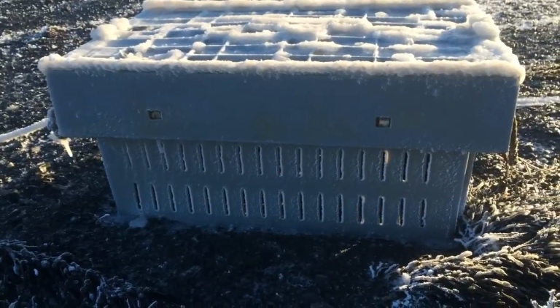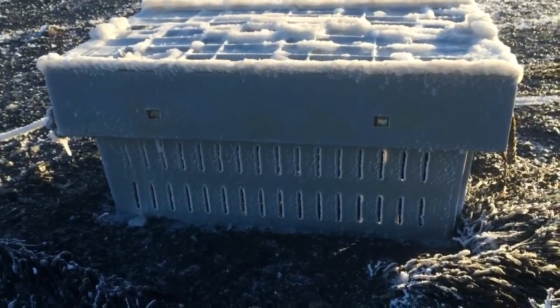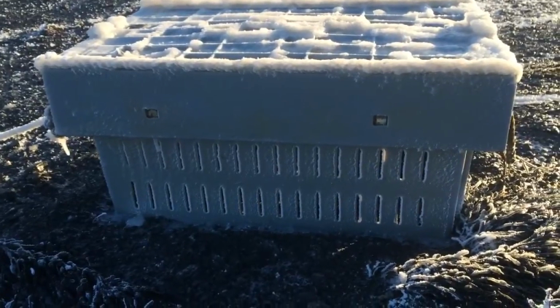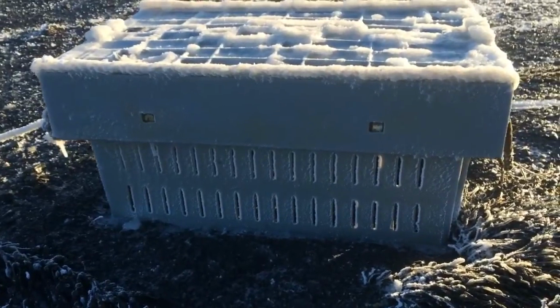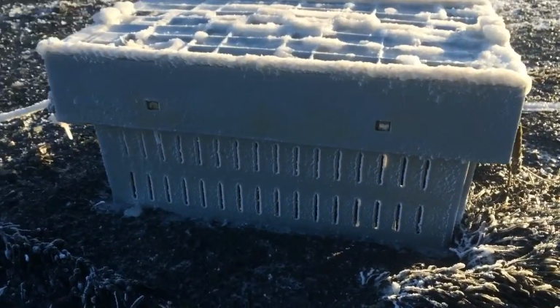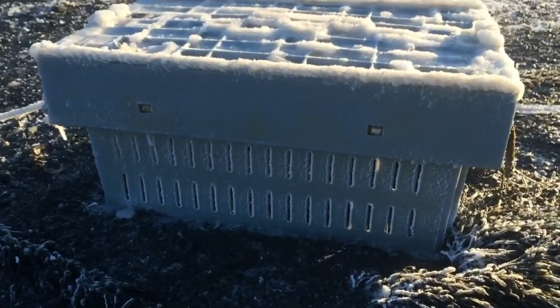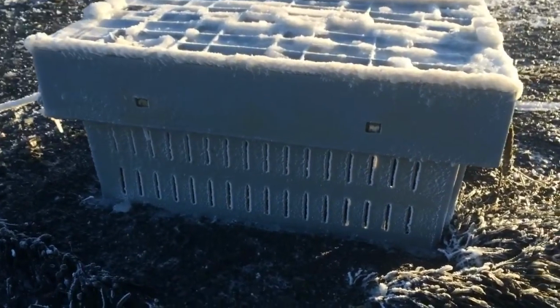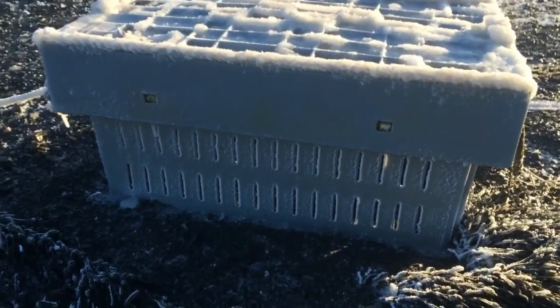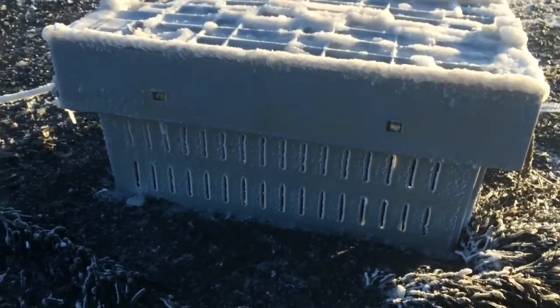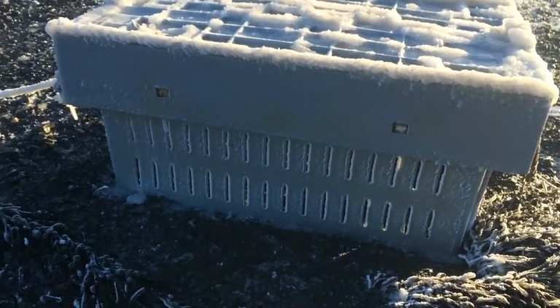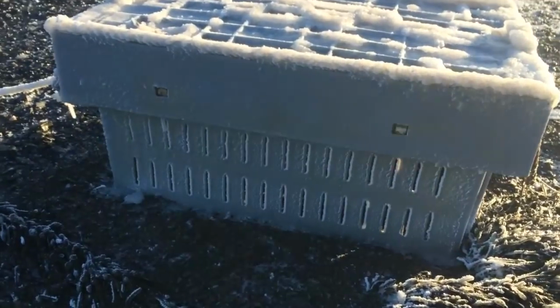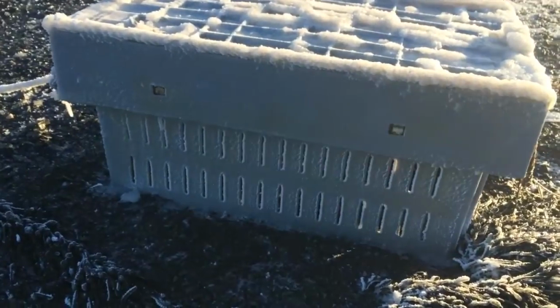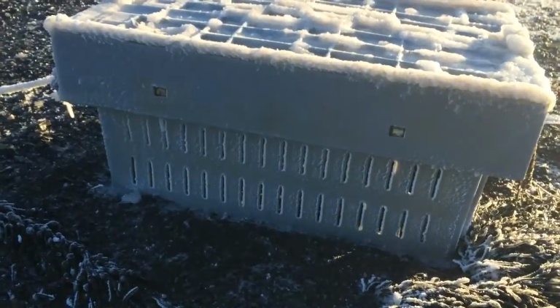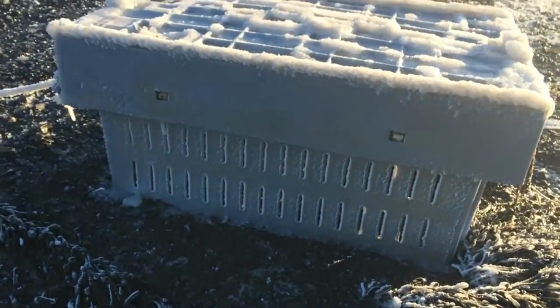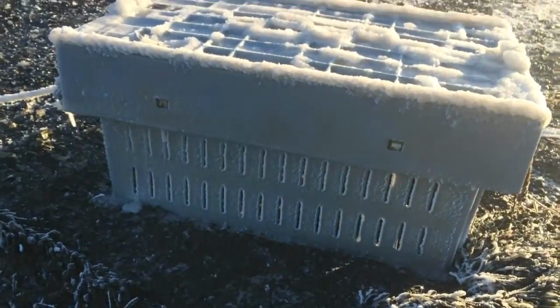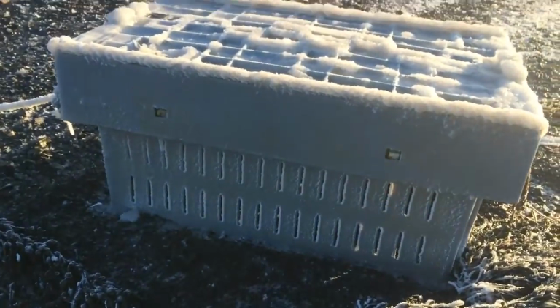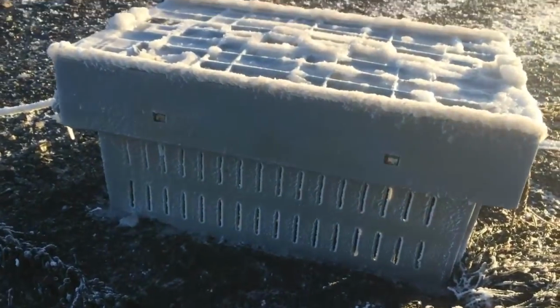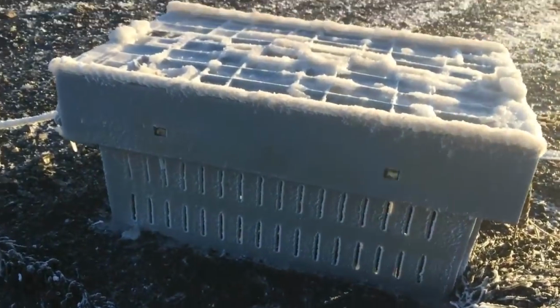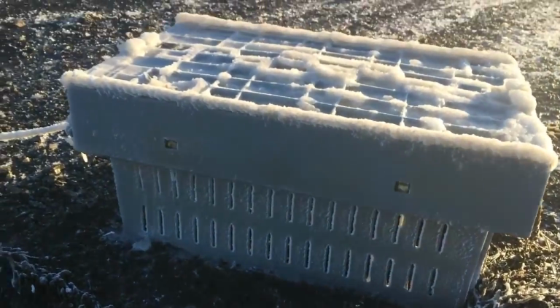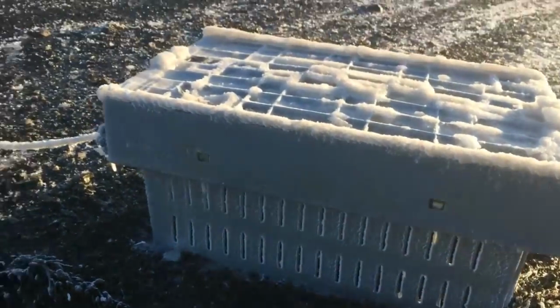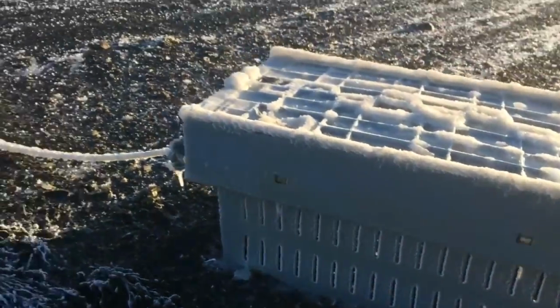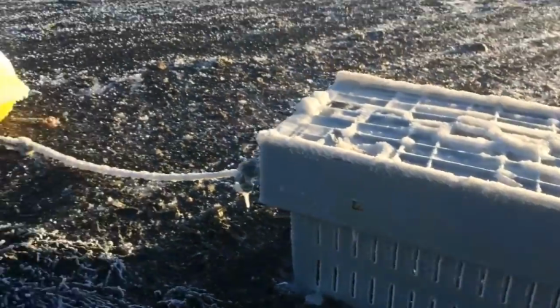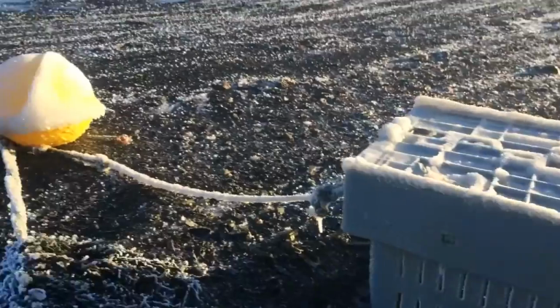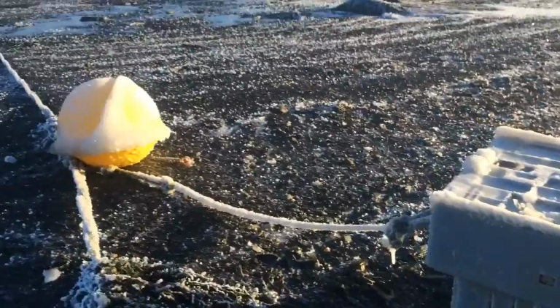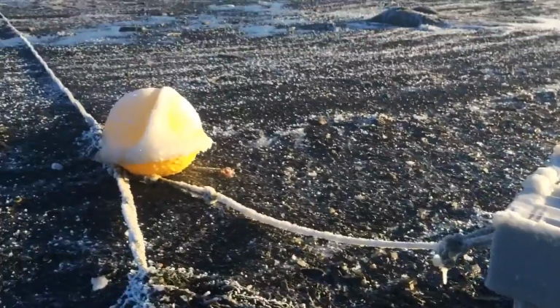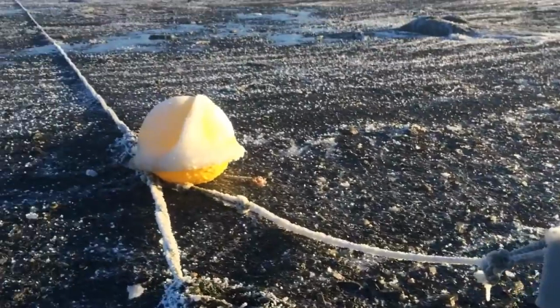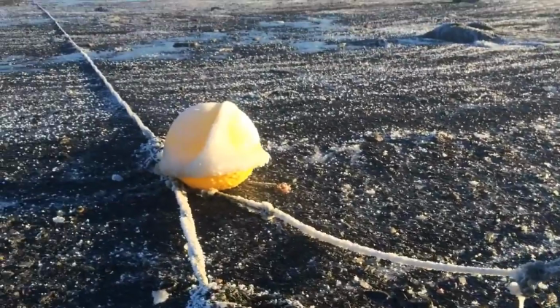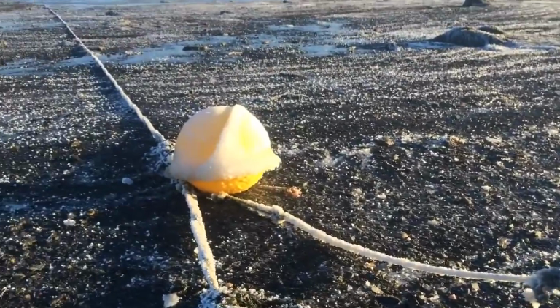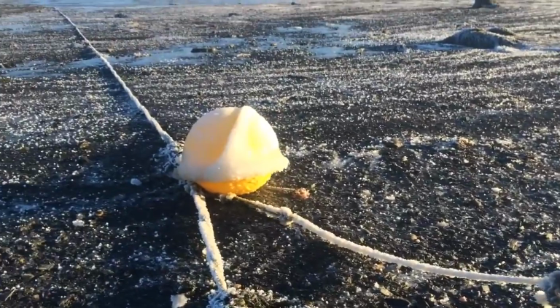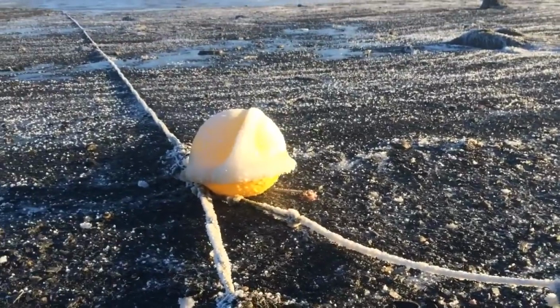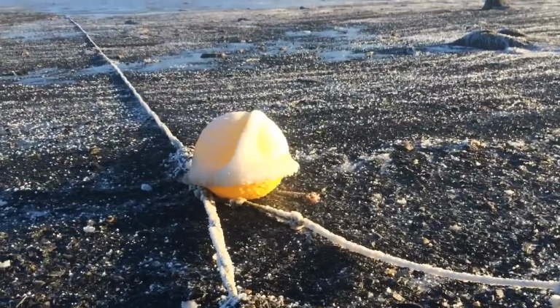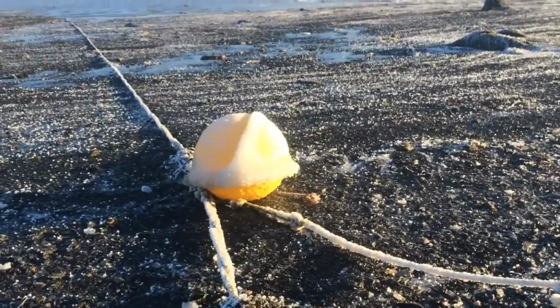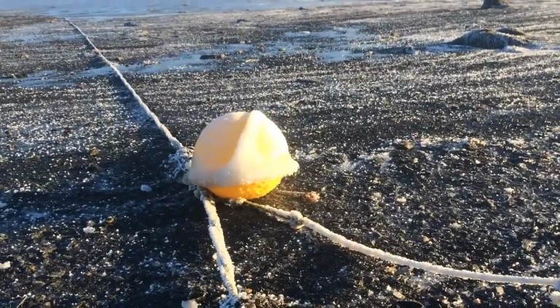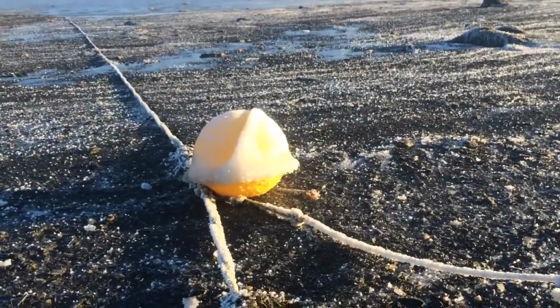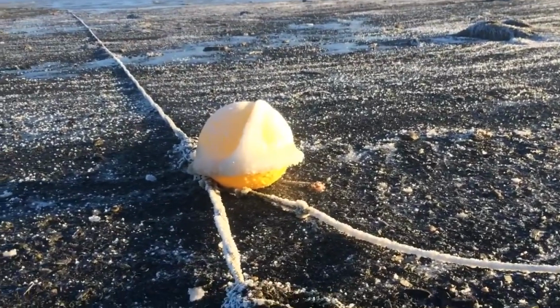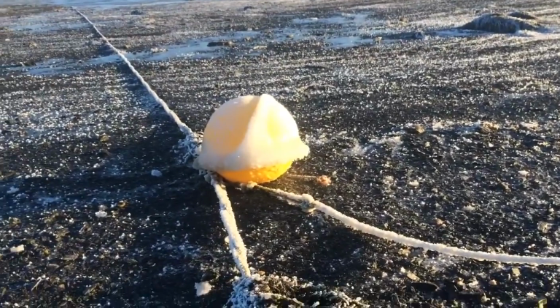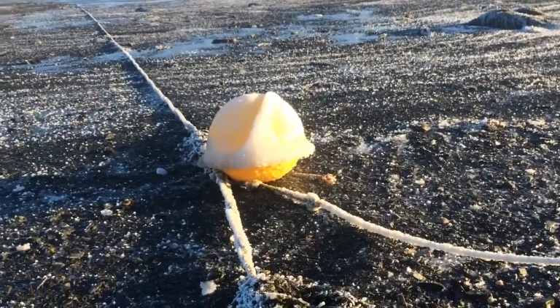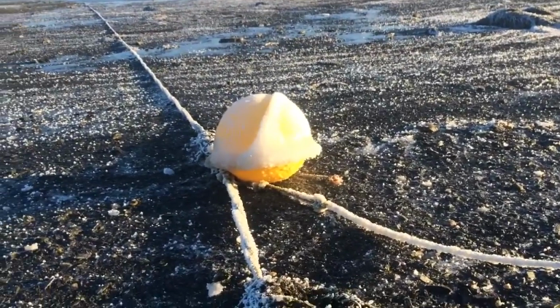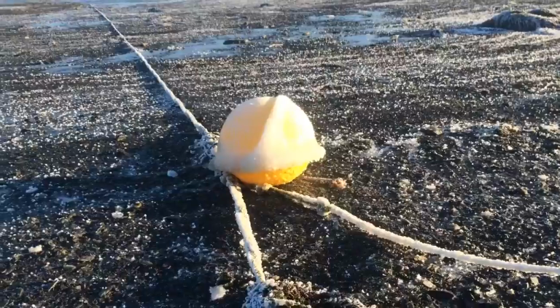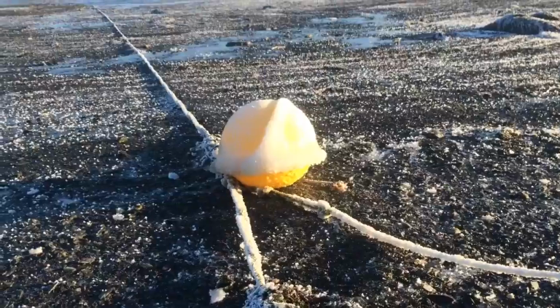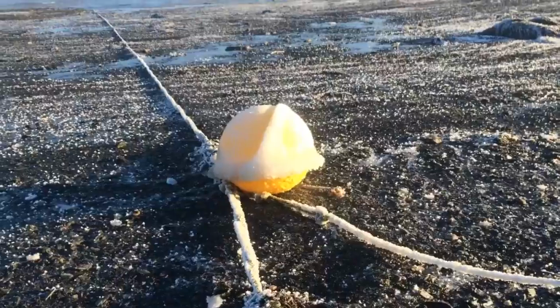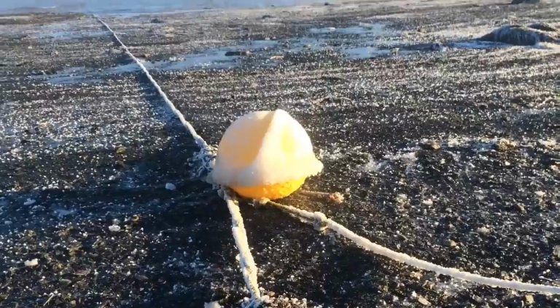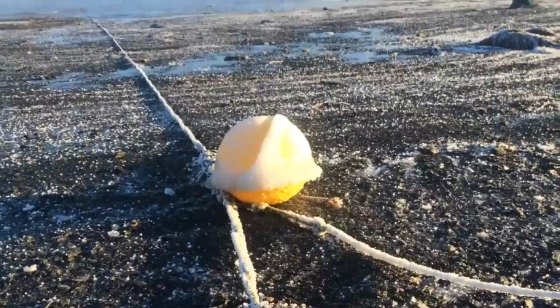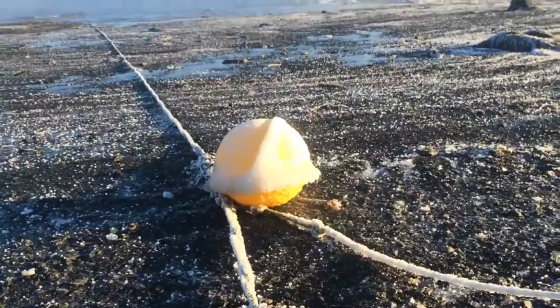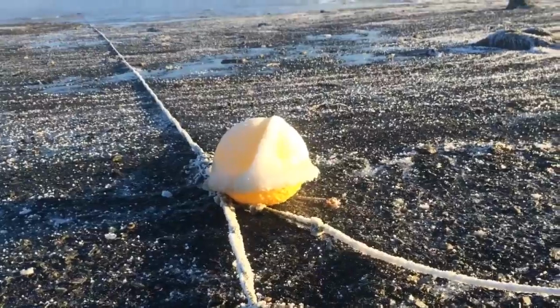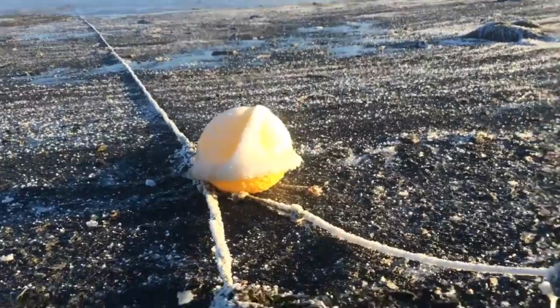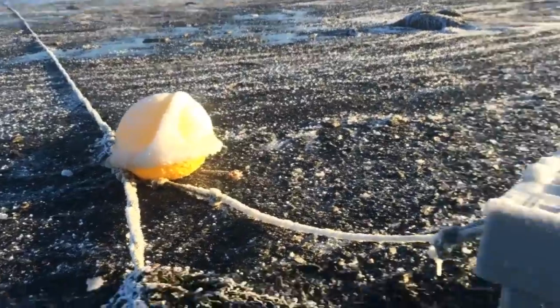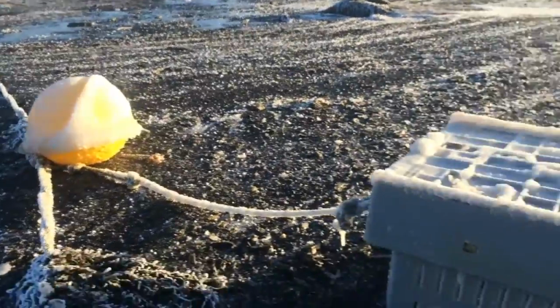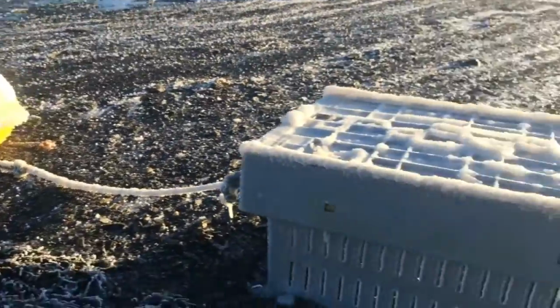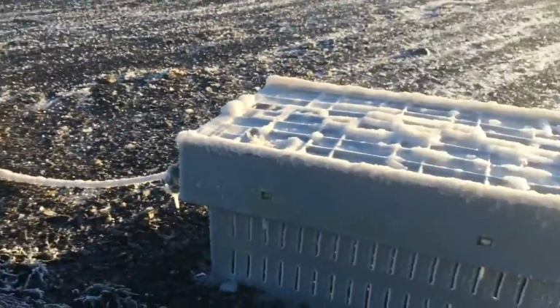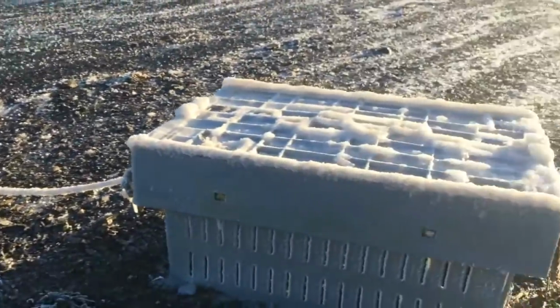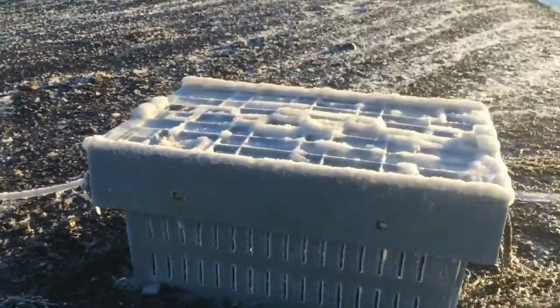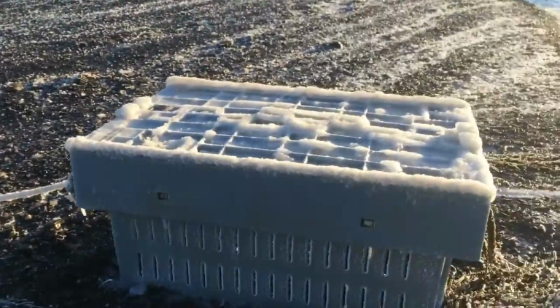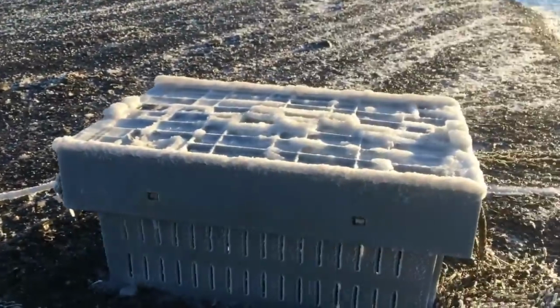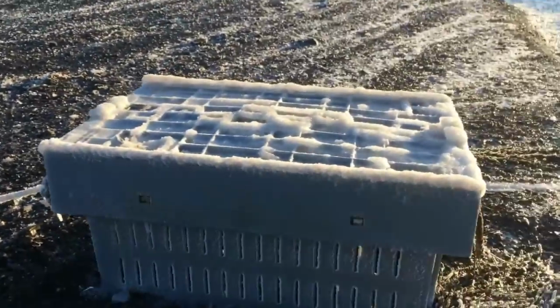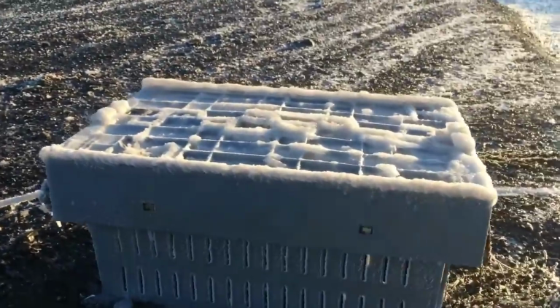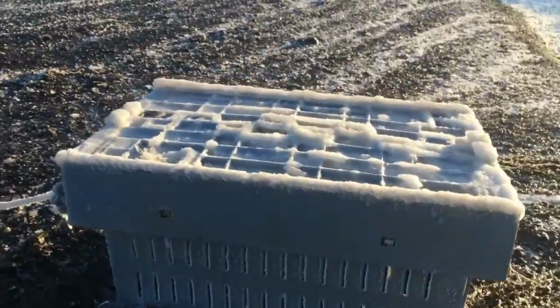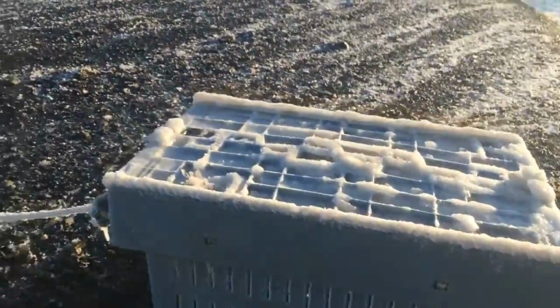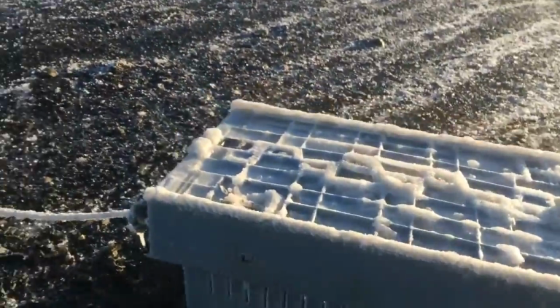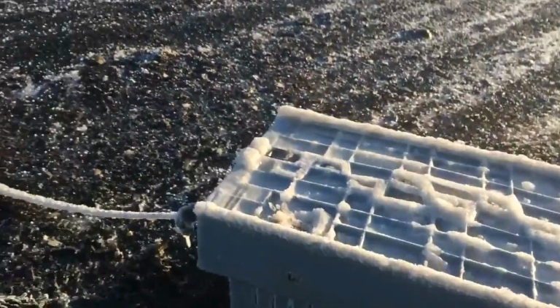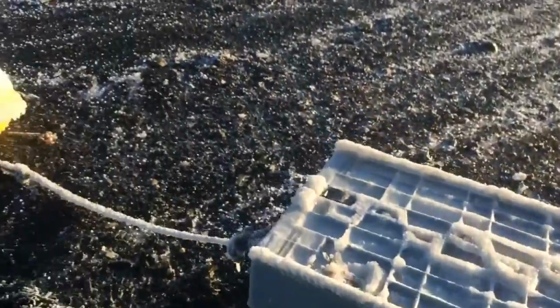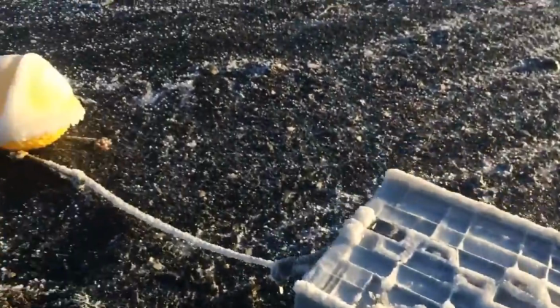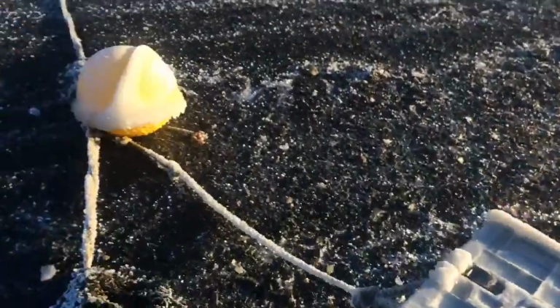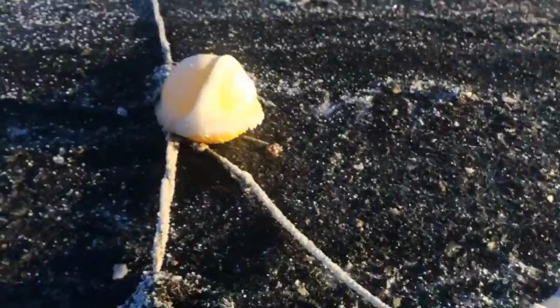Here you can see — I love the crate that I have in a mooring float — just totally encrusted in ice.